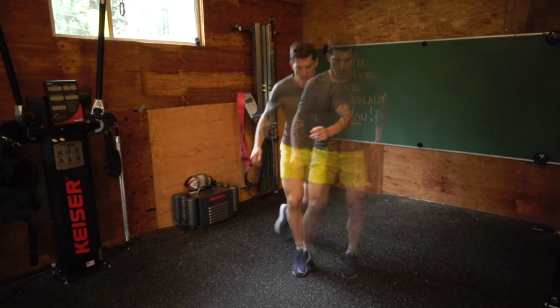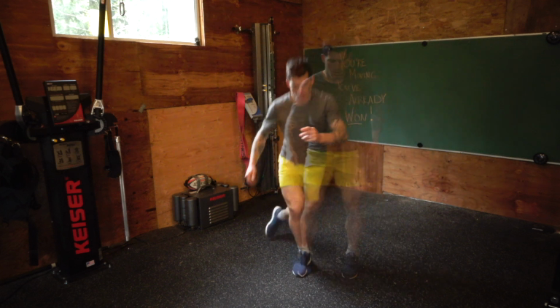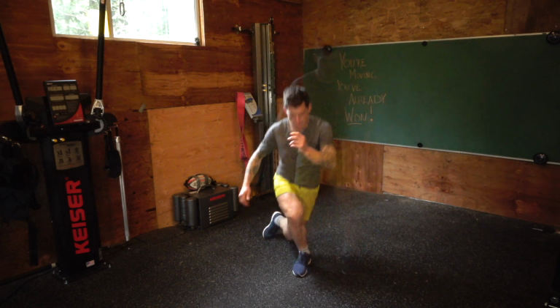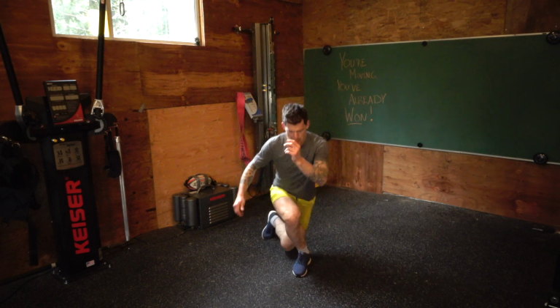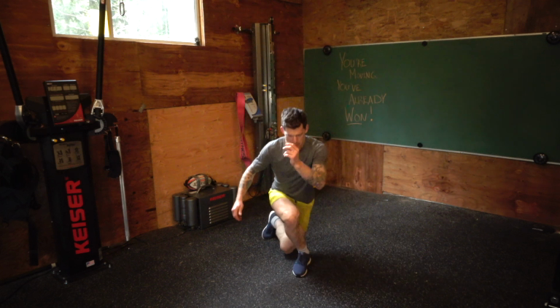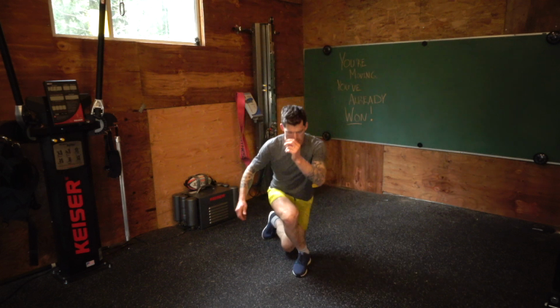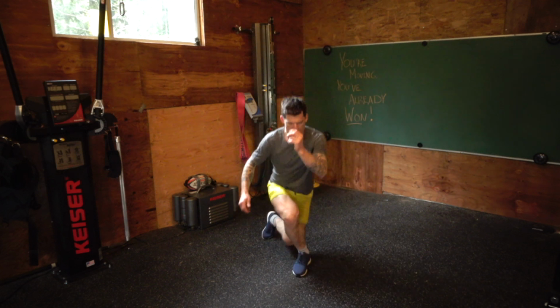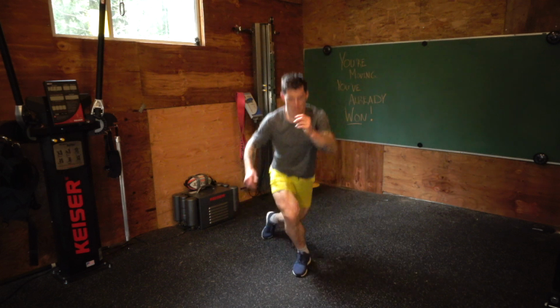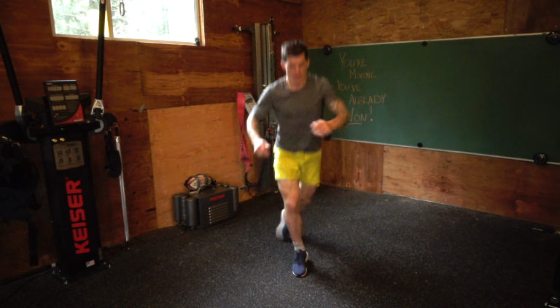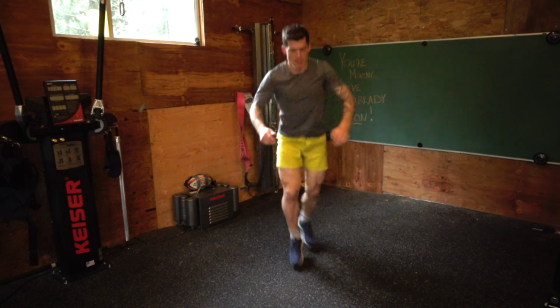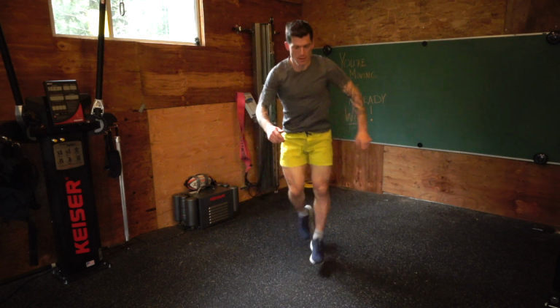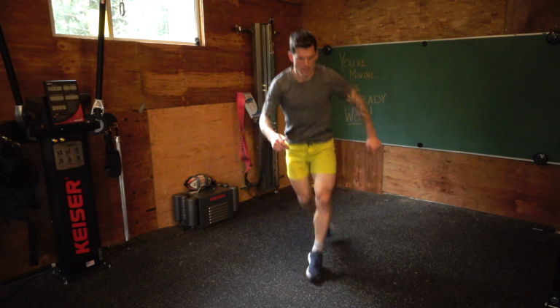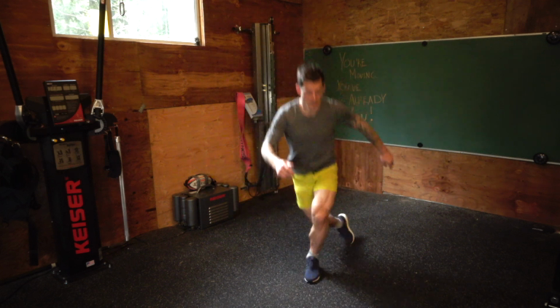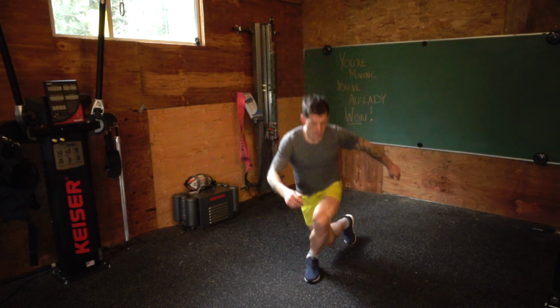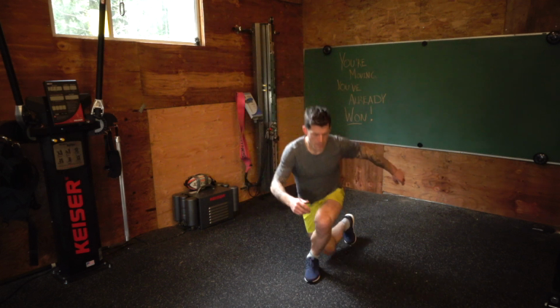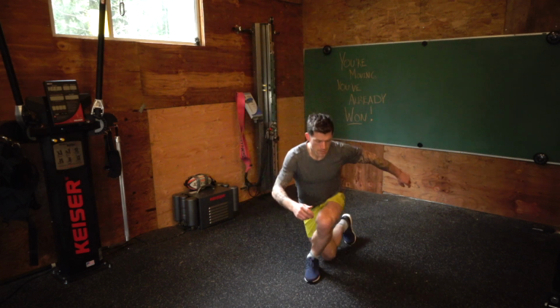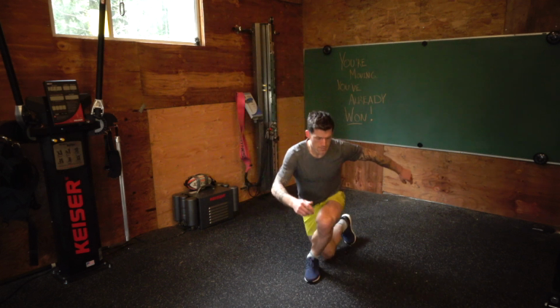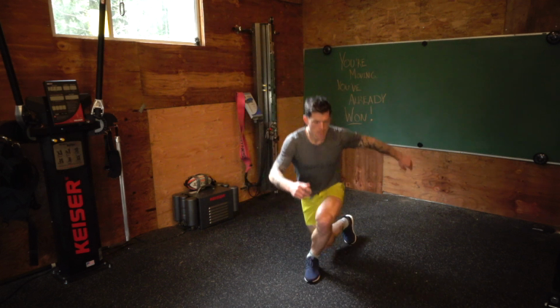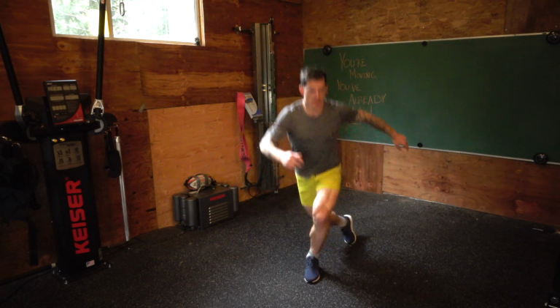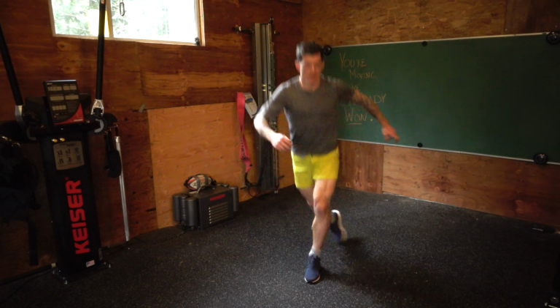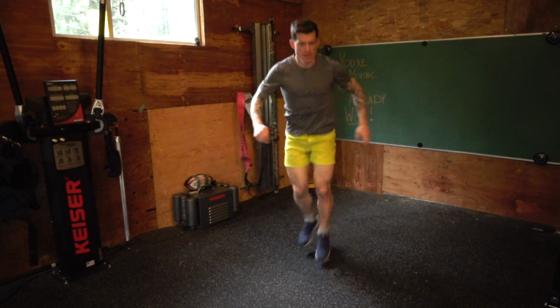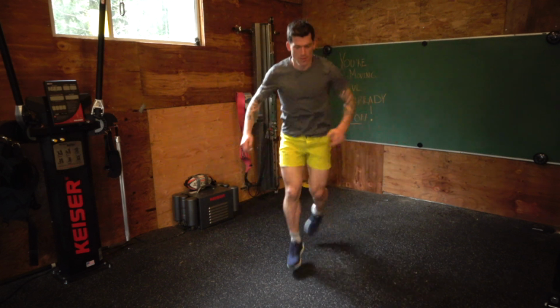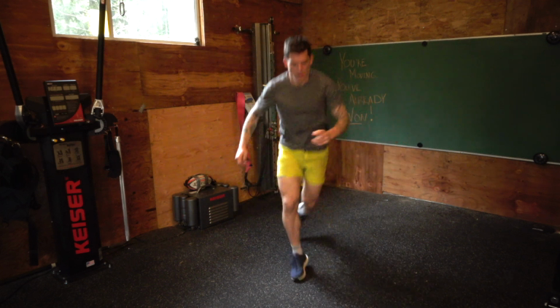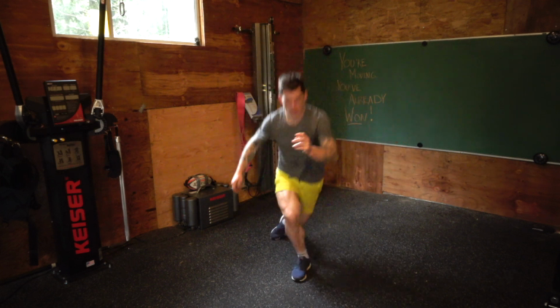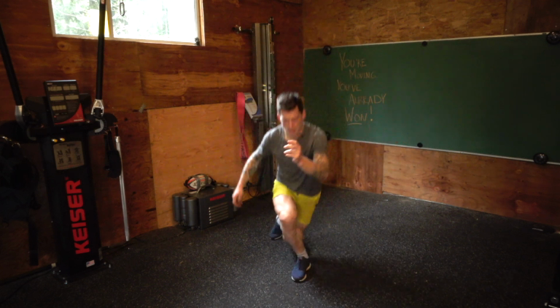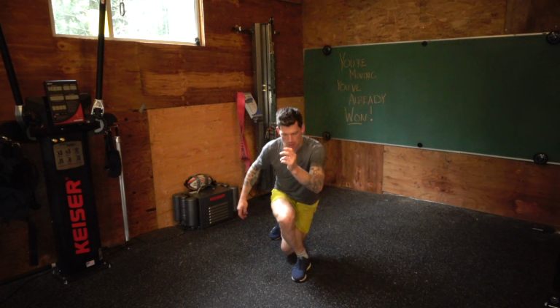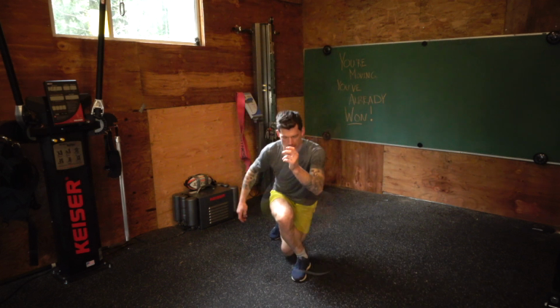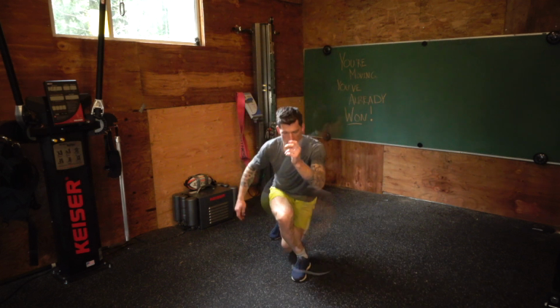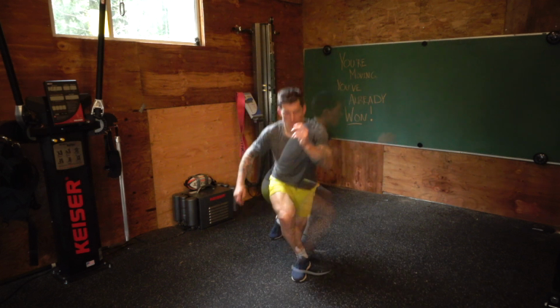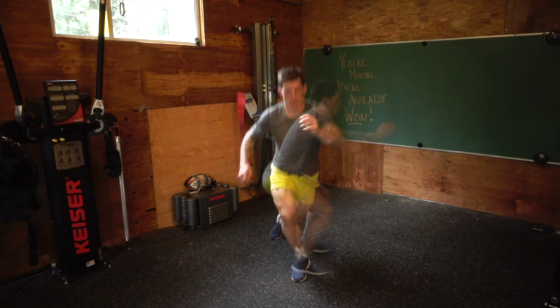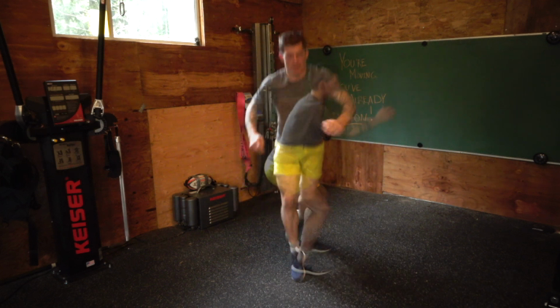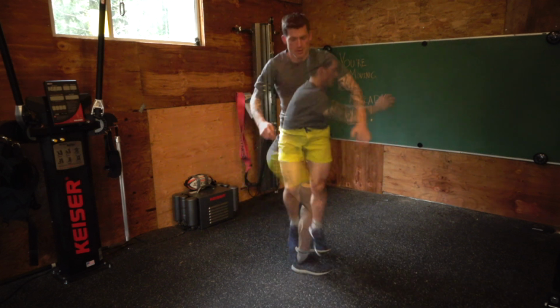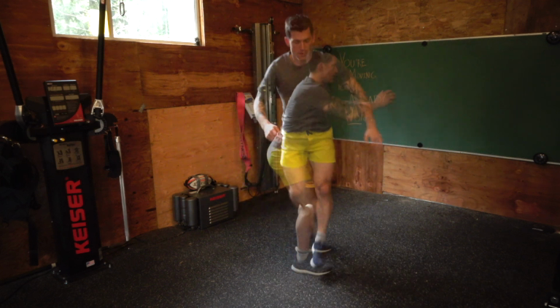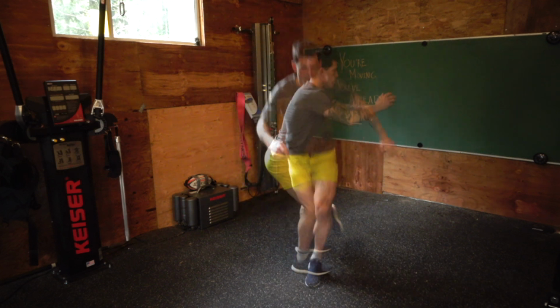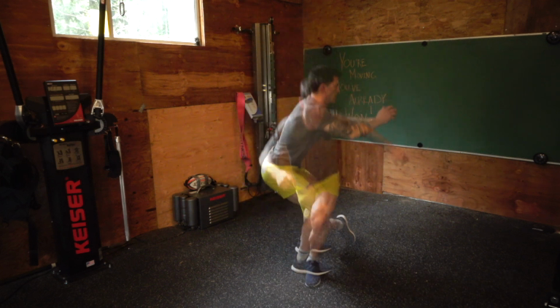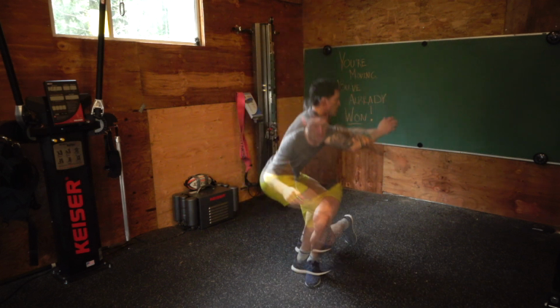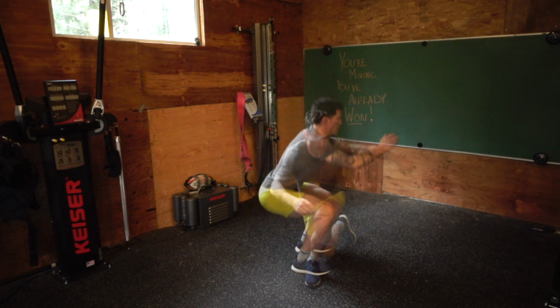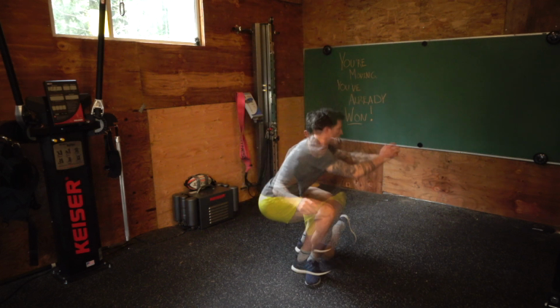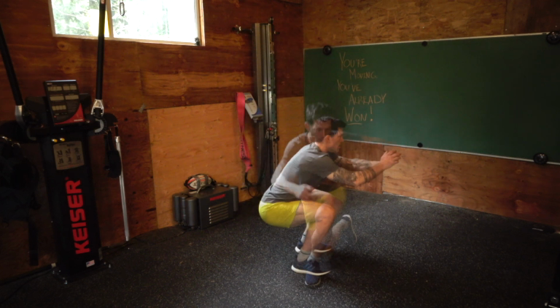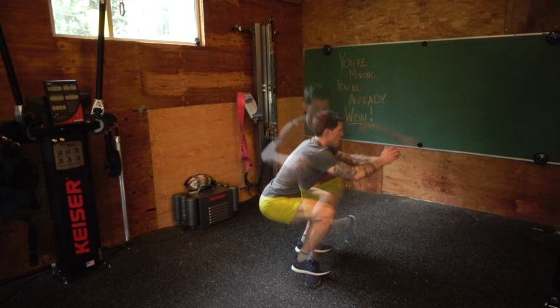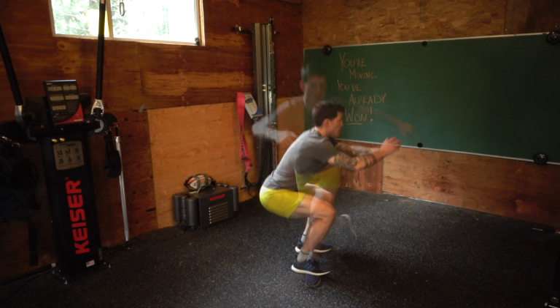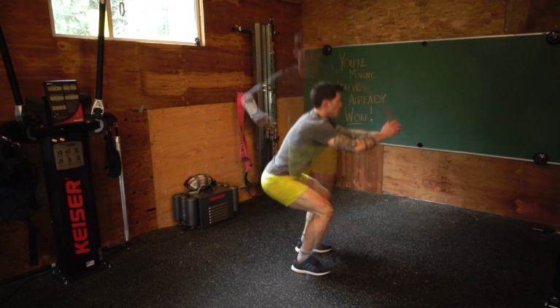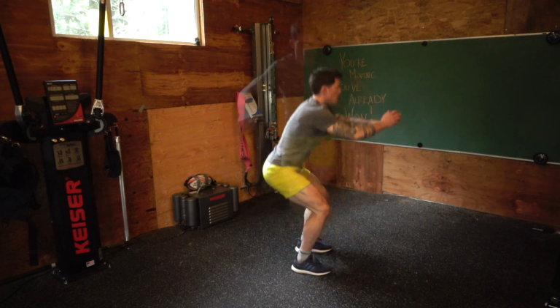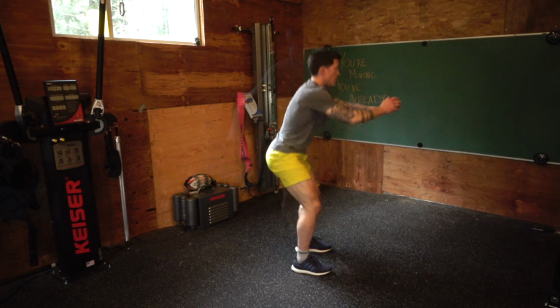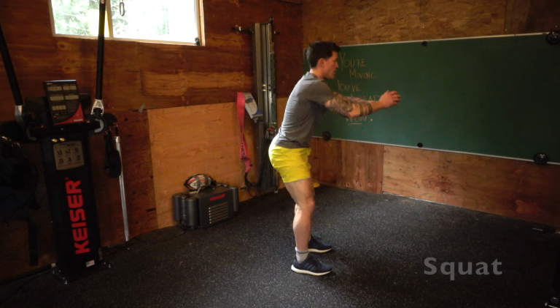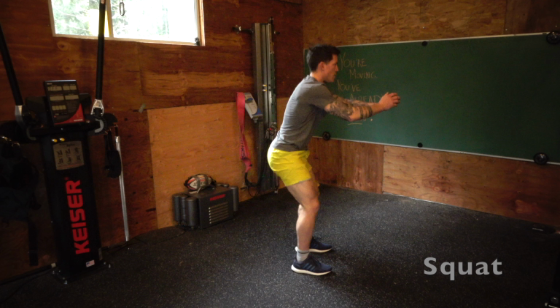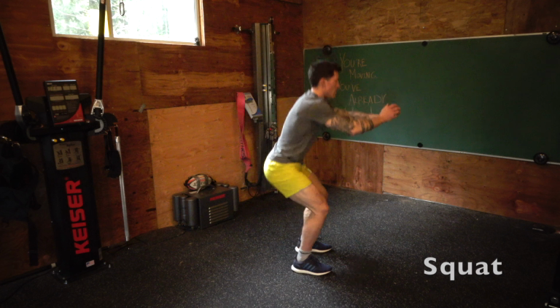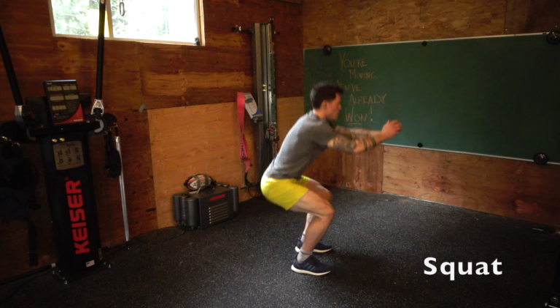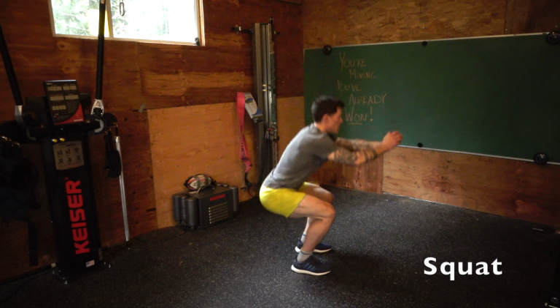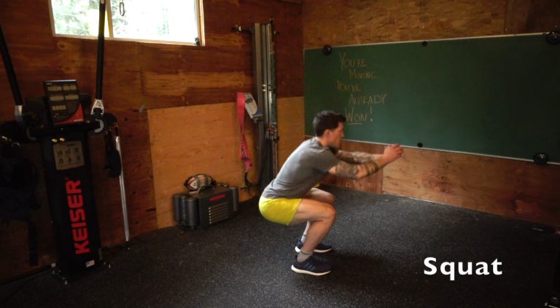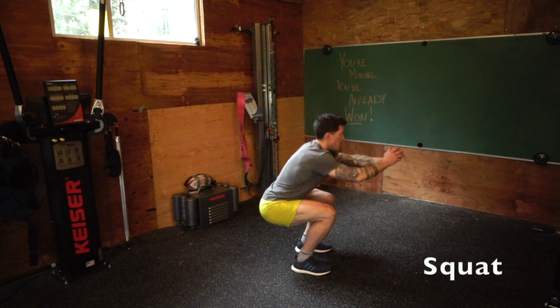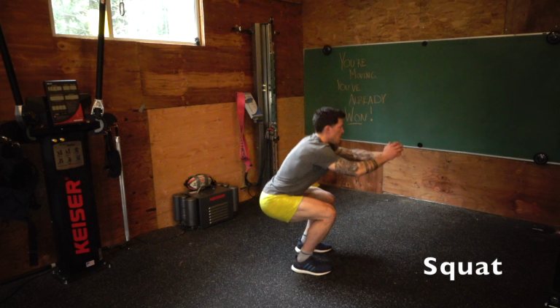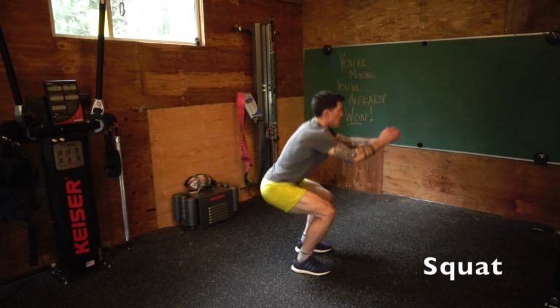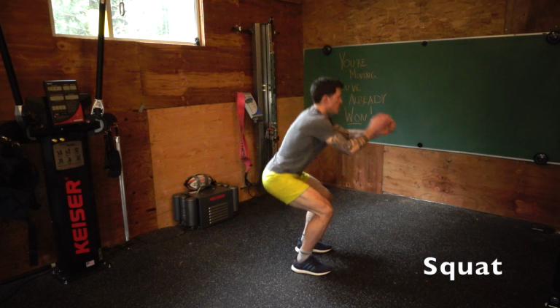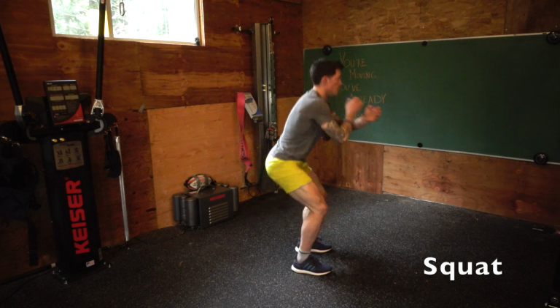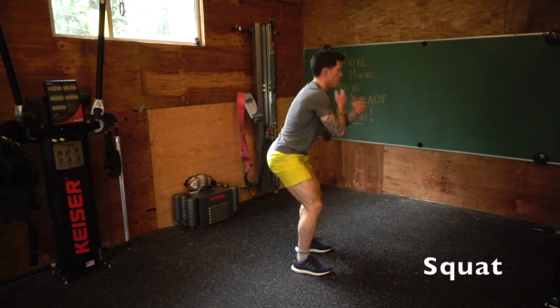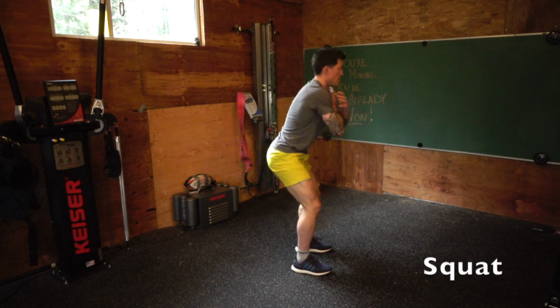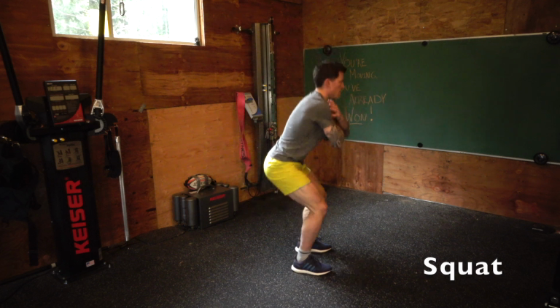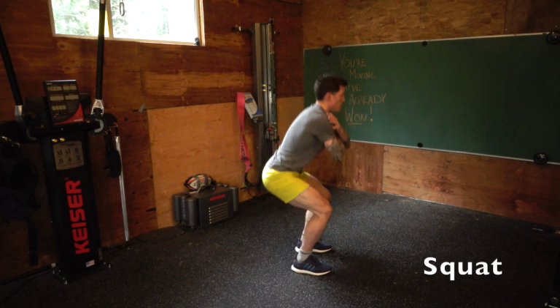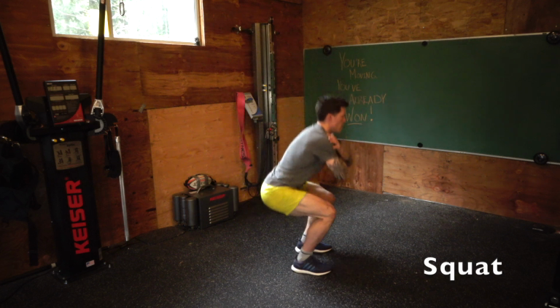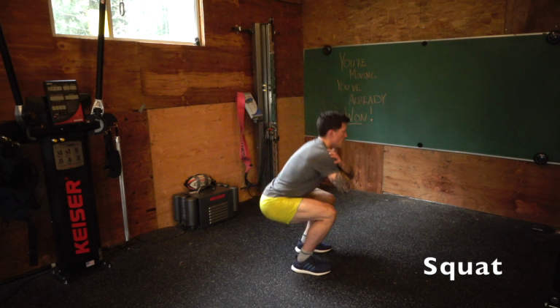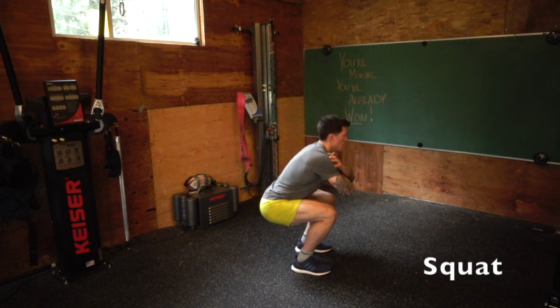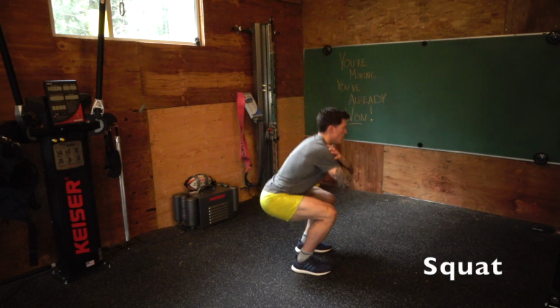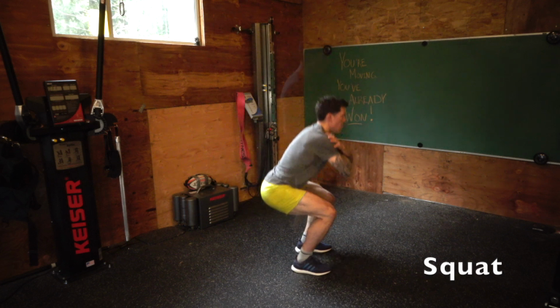Many variations of lunges — you can do the standard, you can do hopping ones, you can do jumping ones, you can tuck the leg behind you and make it hard.